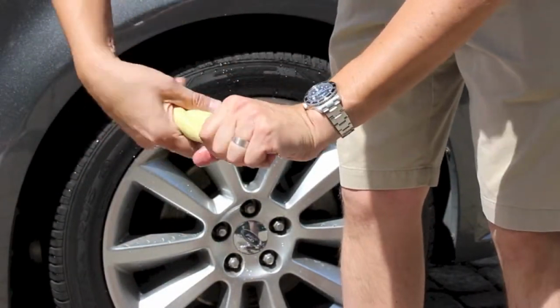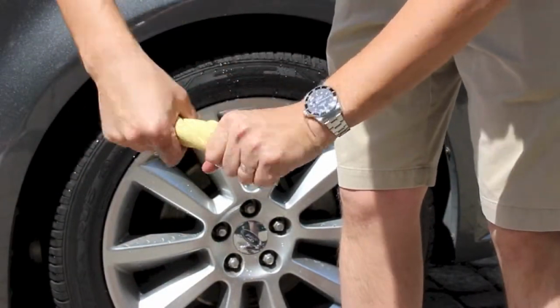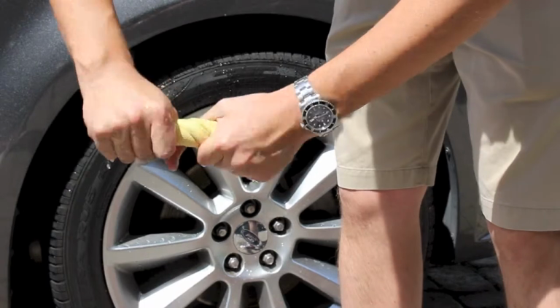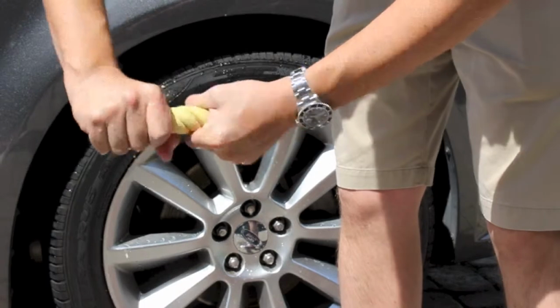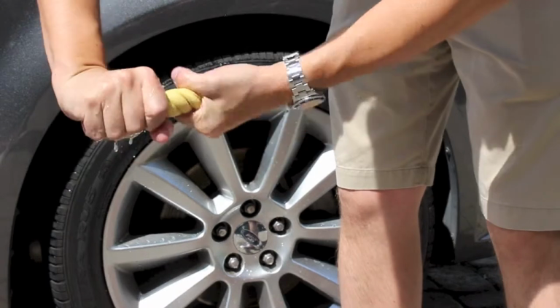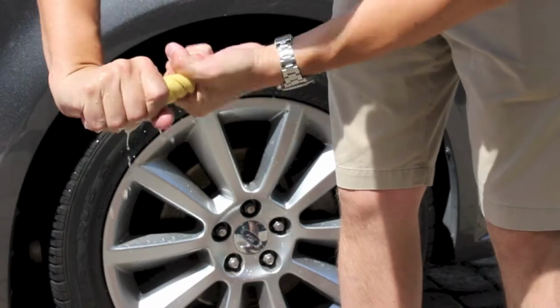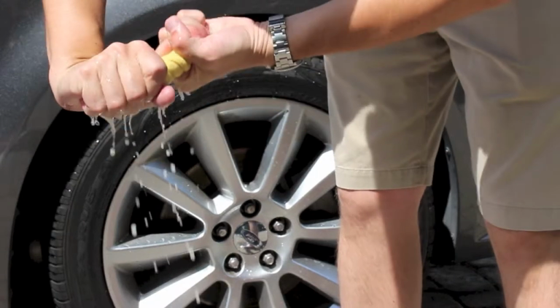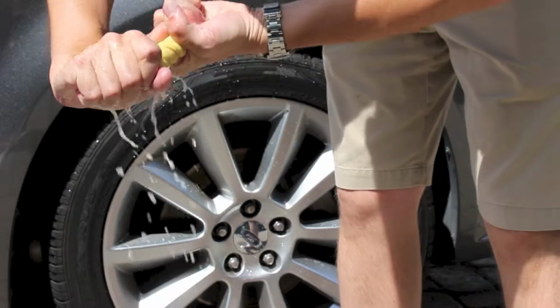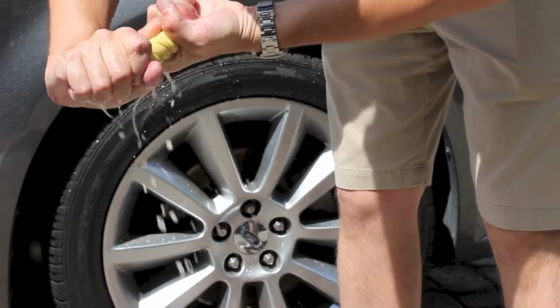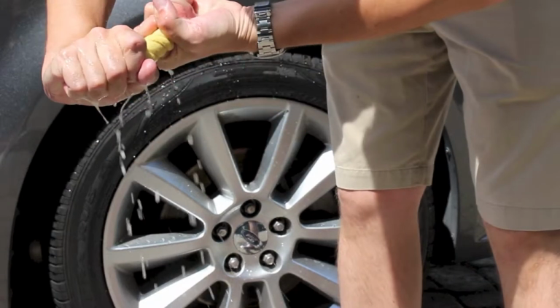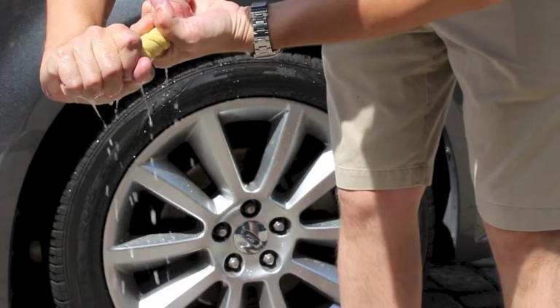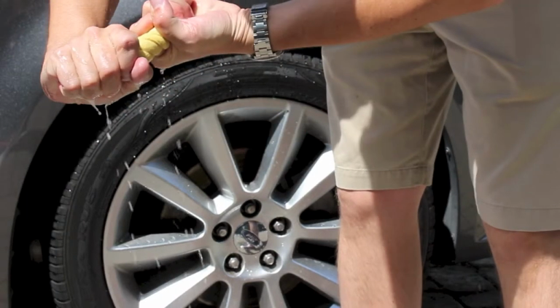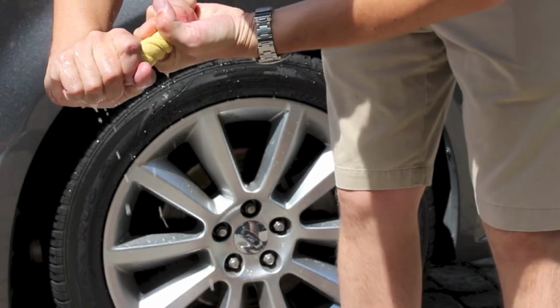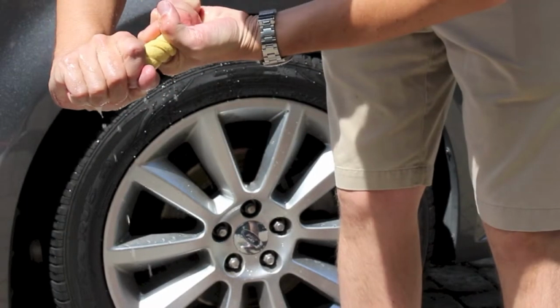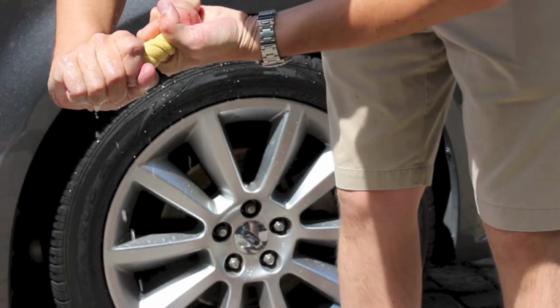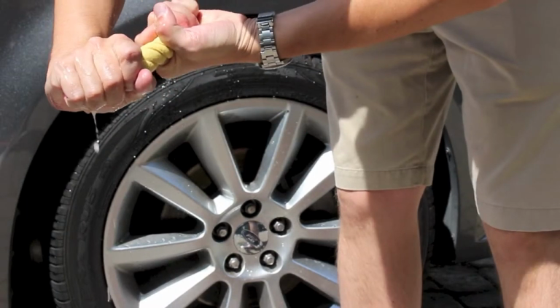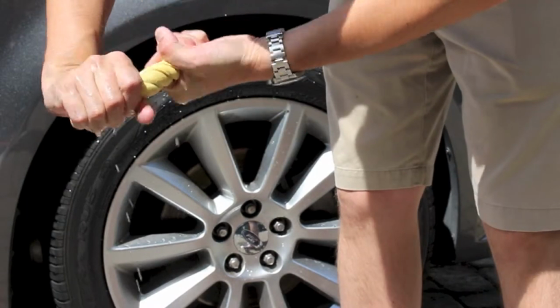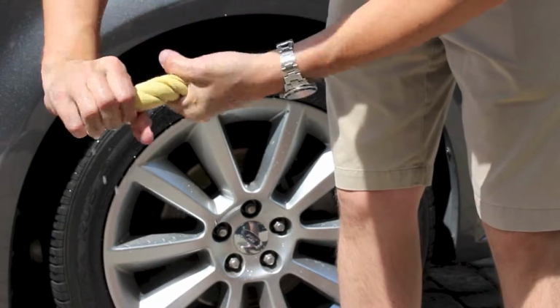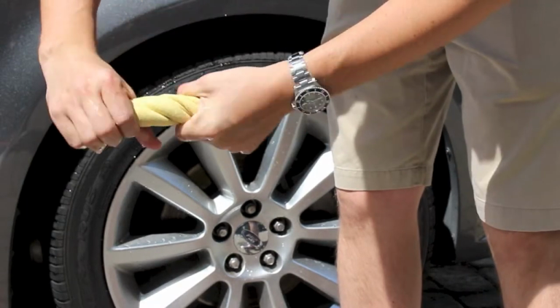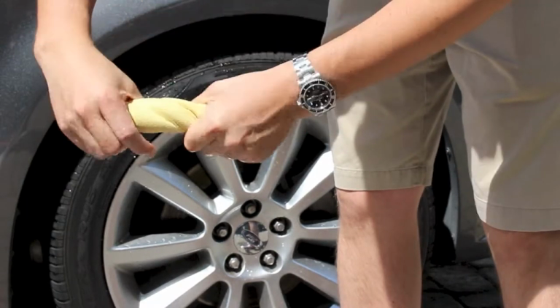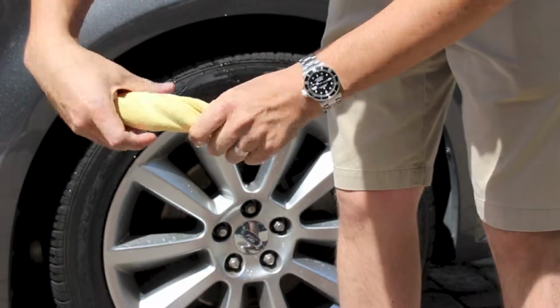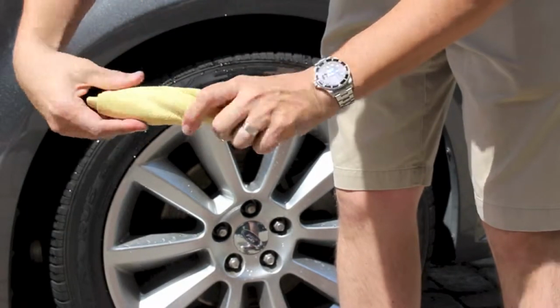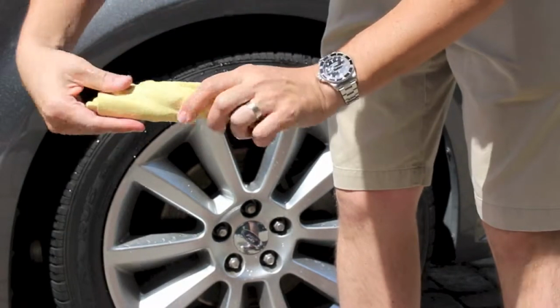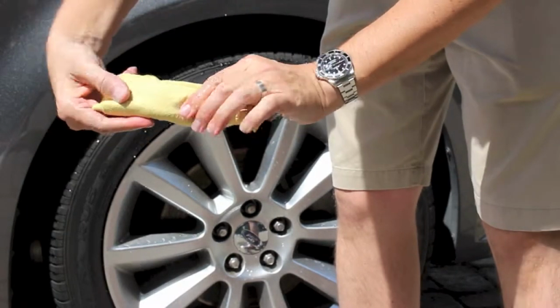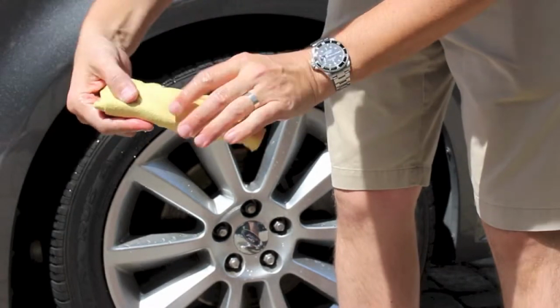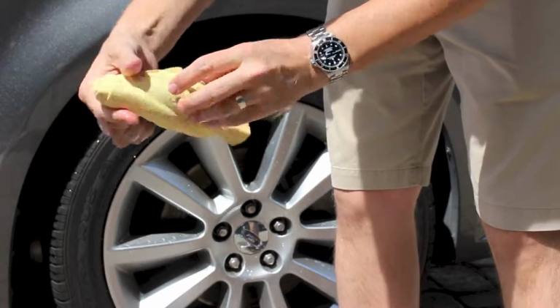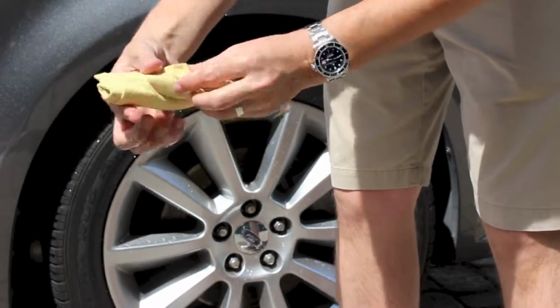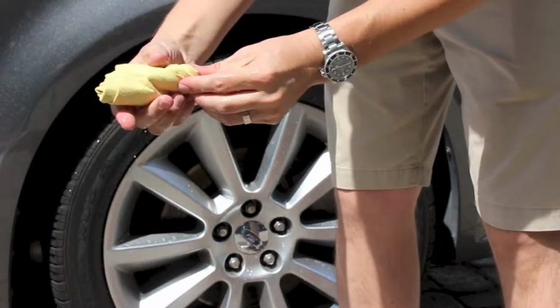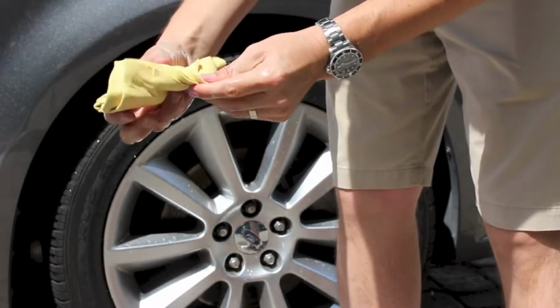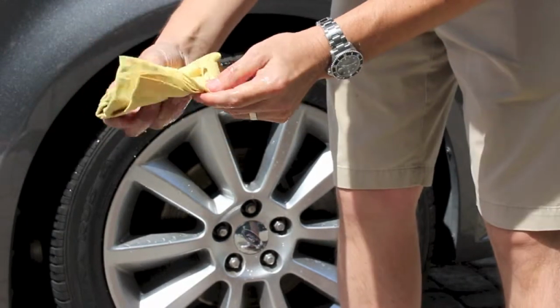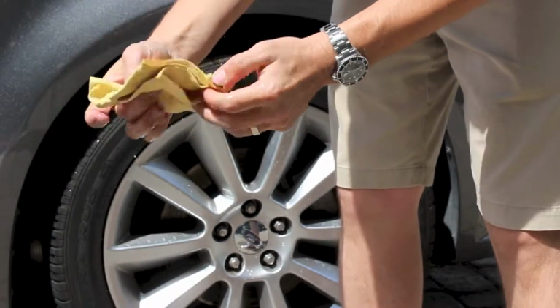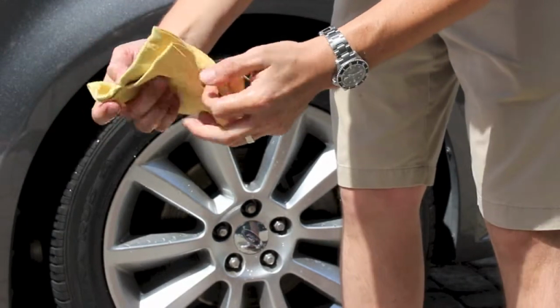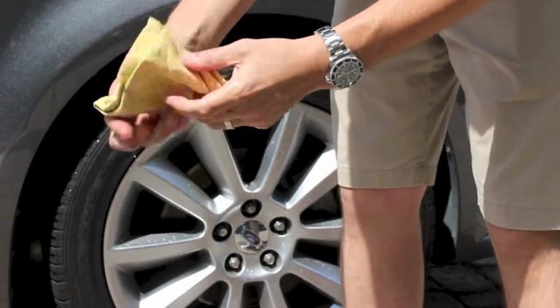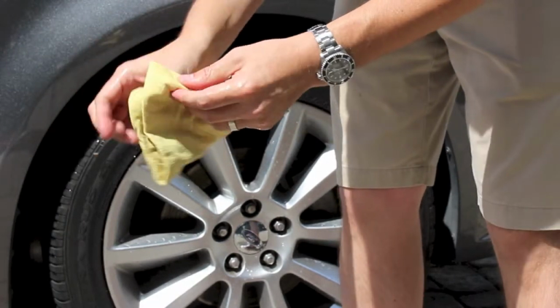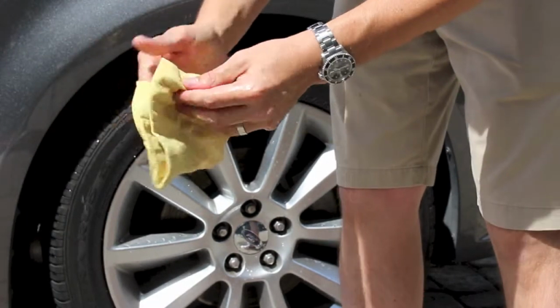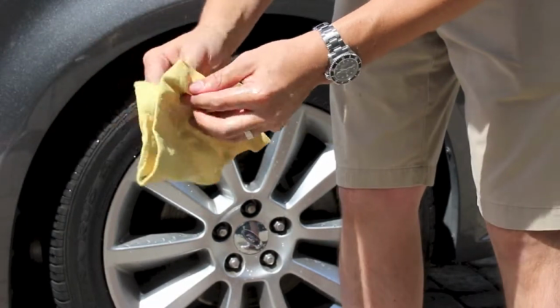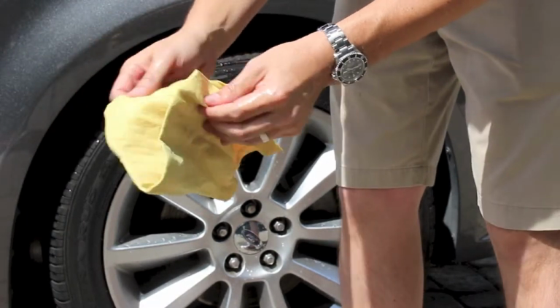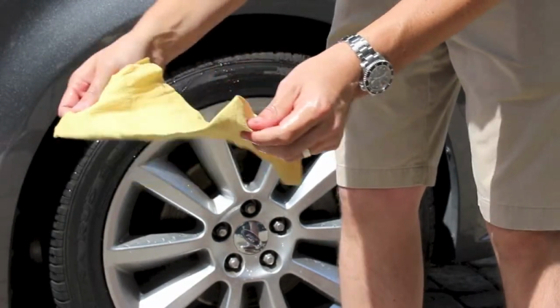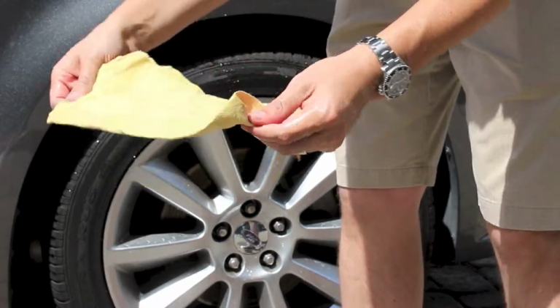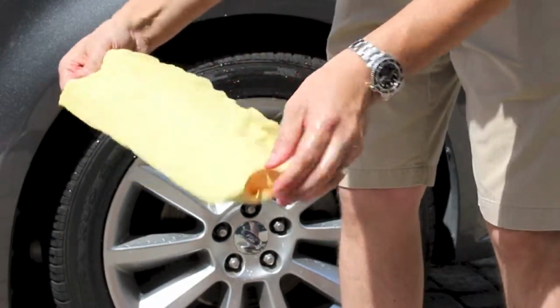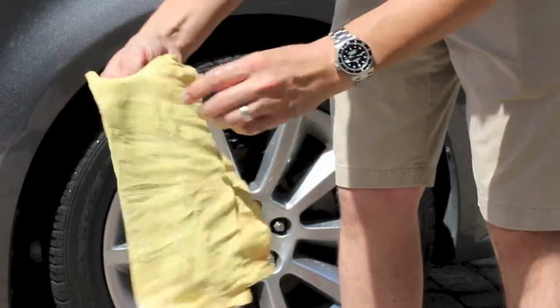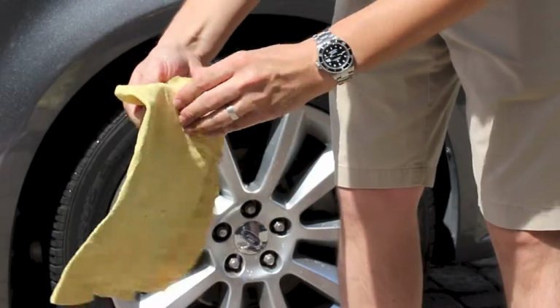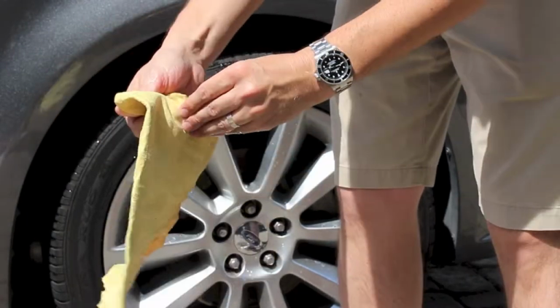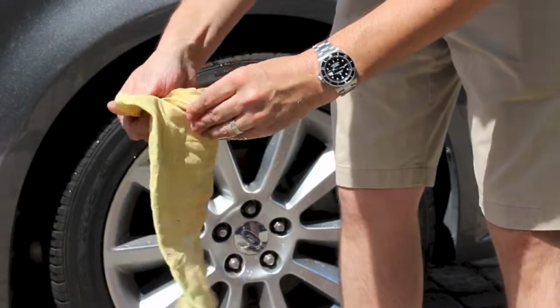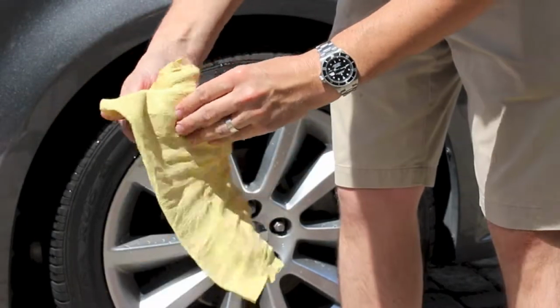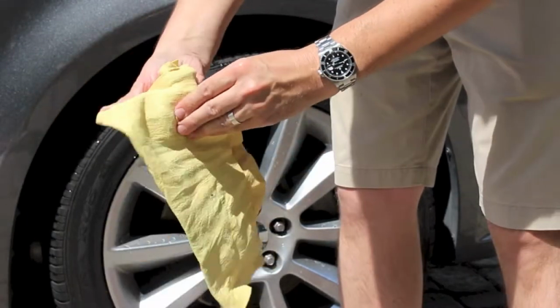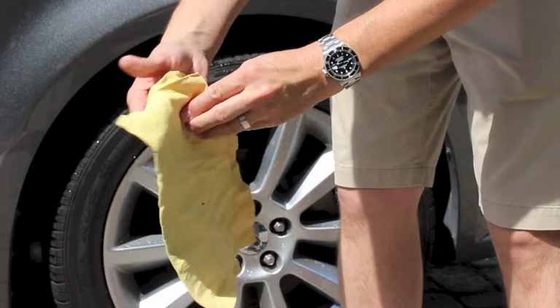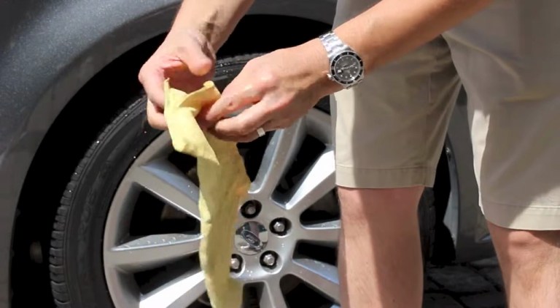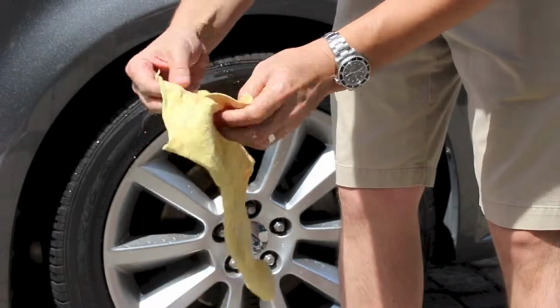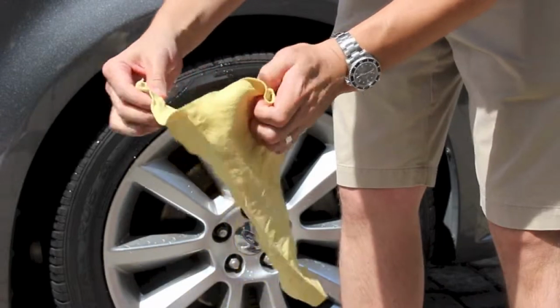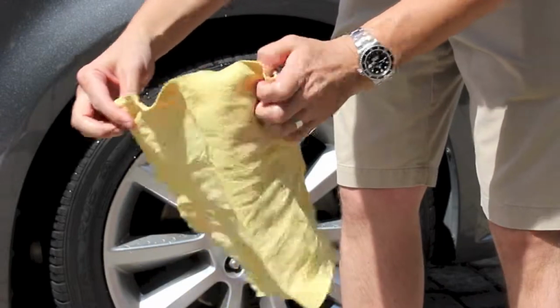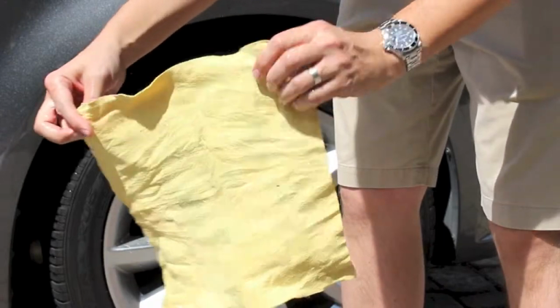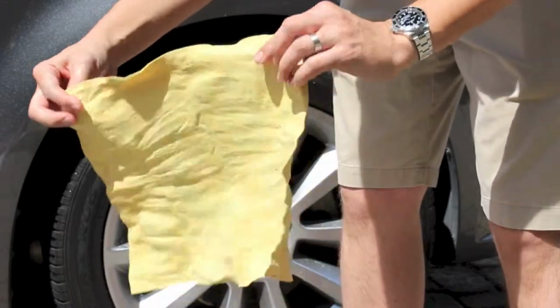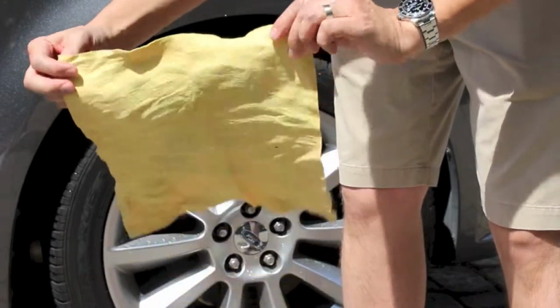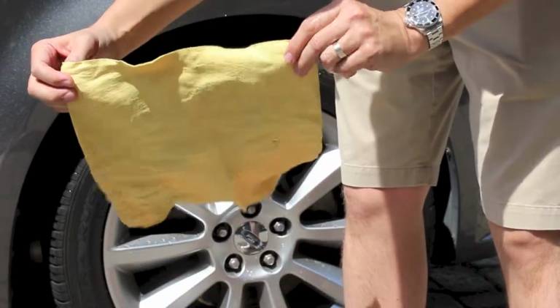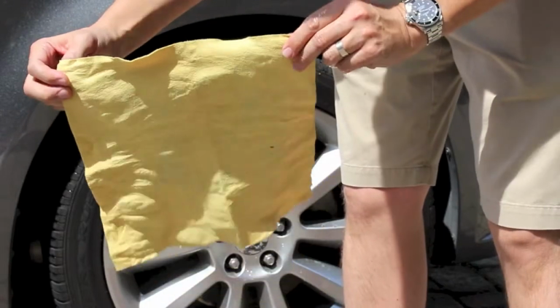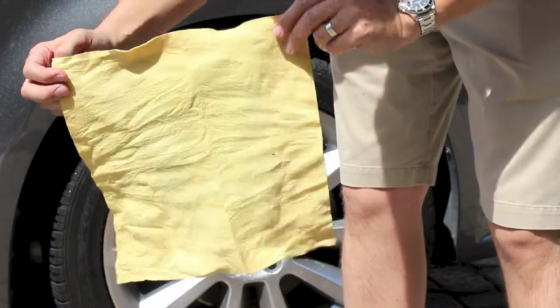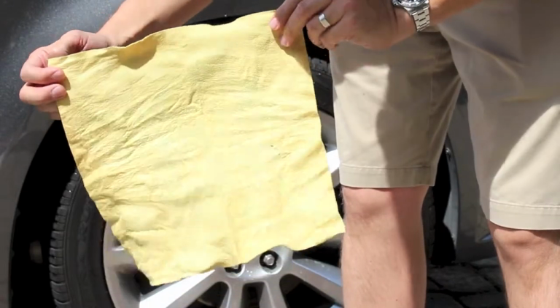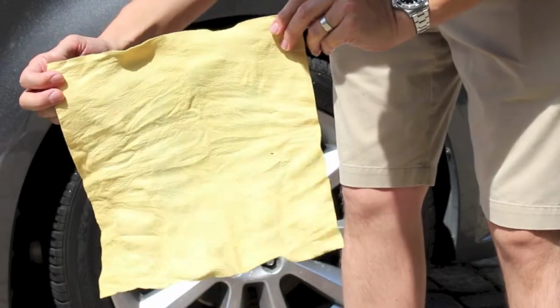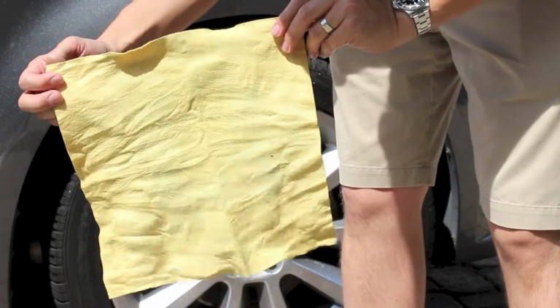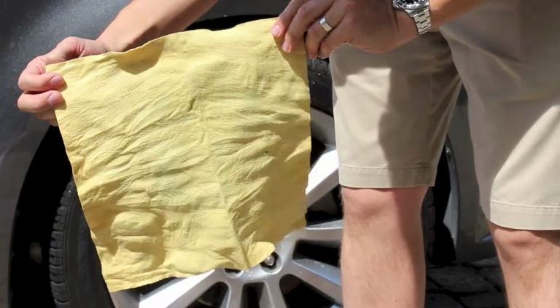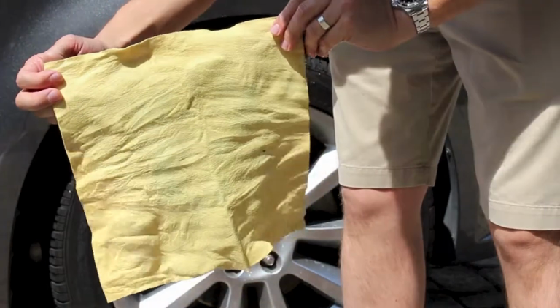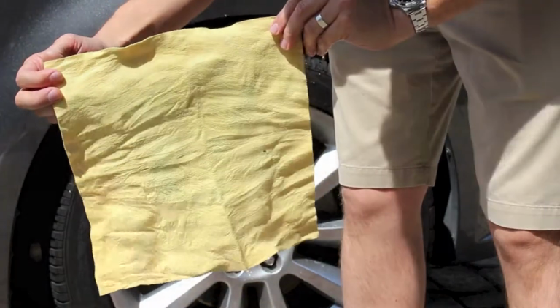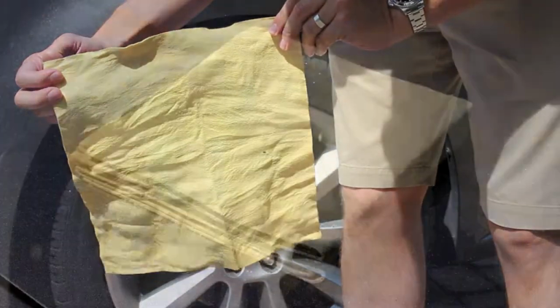Once the Micro Chamois is saturated, slightly wring it out to keep using it. The Micro Chamois can be used many times and is sold in a 3-pack.